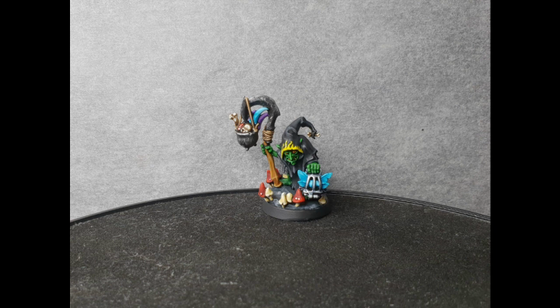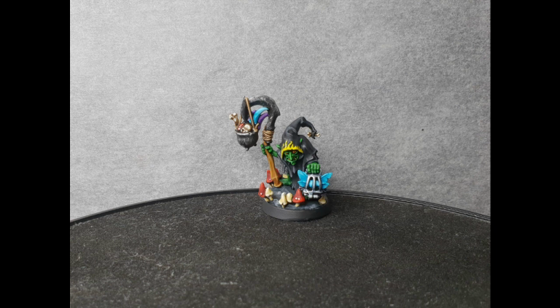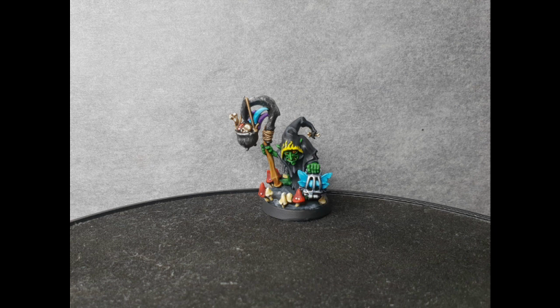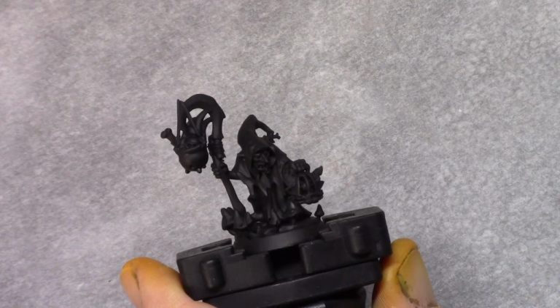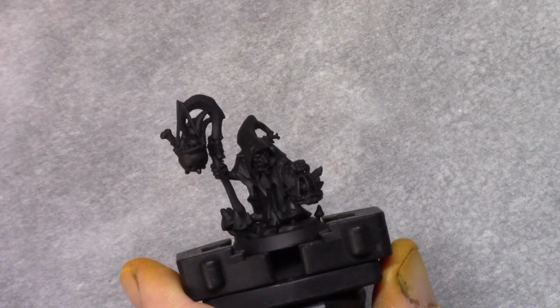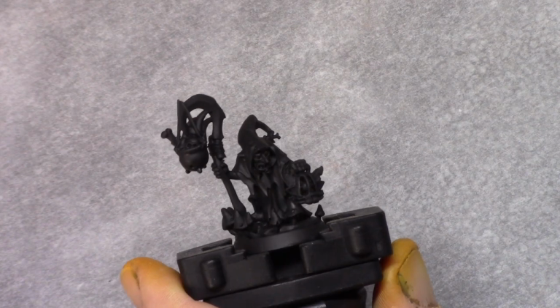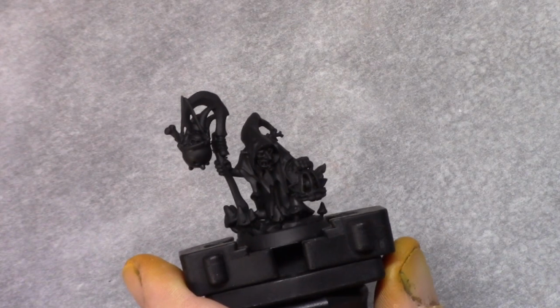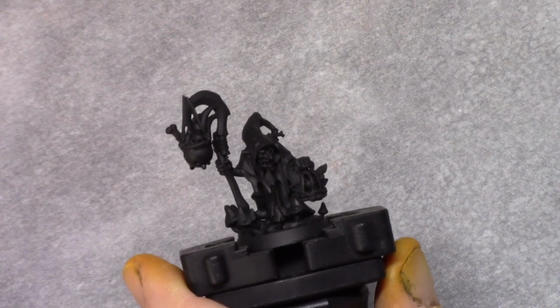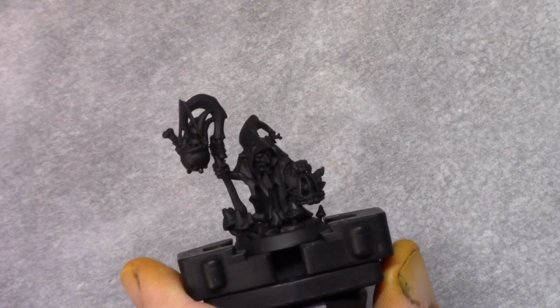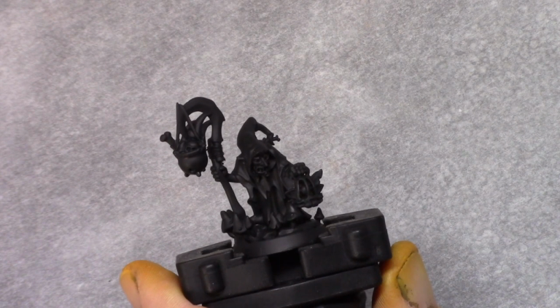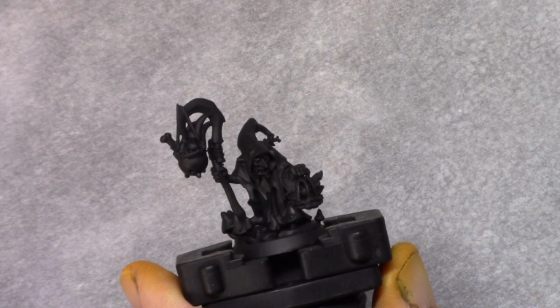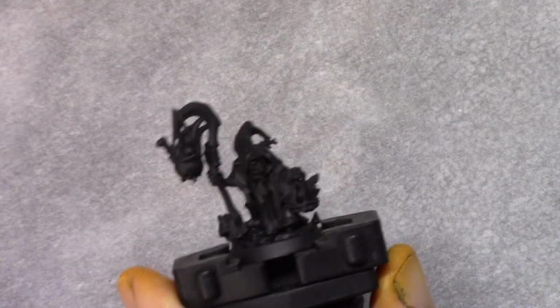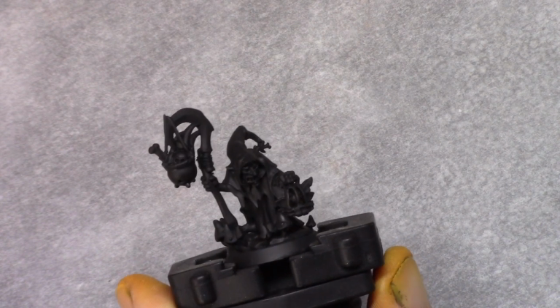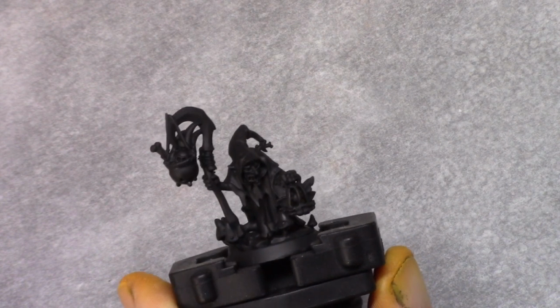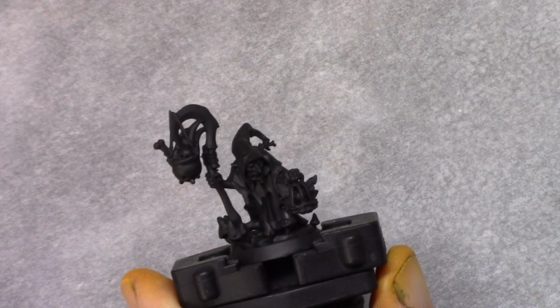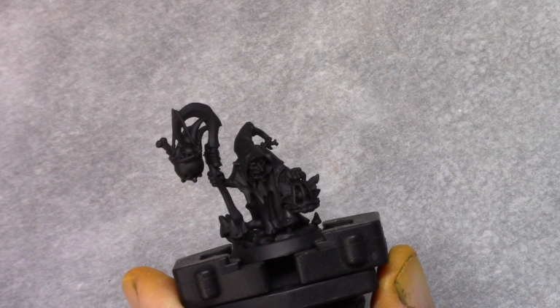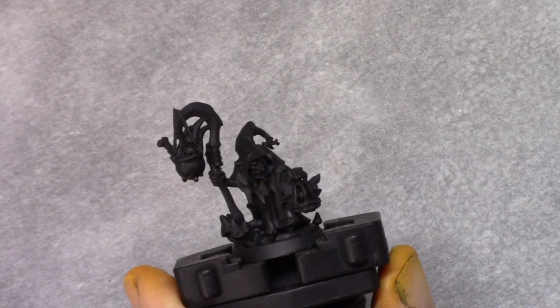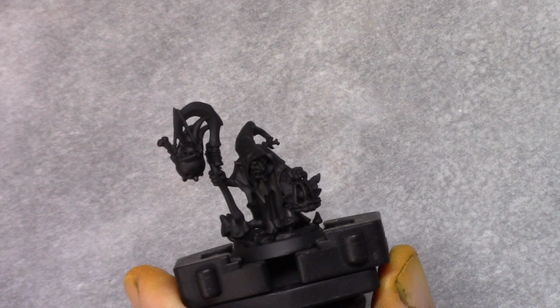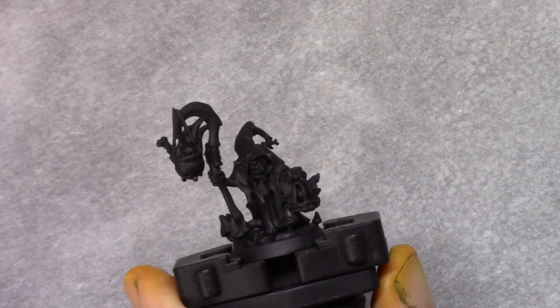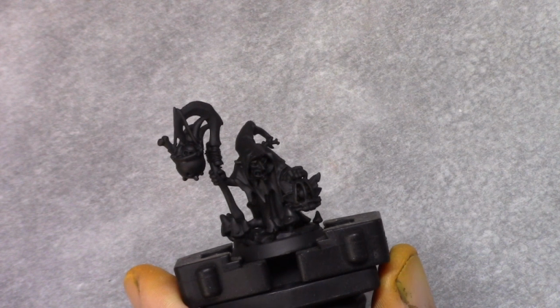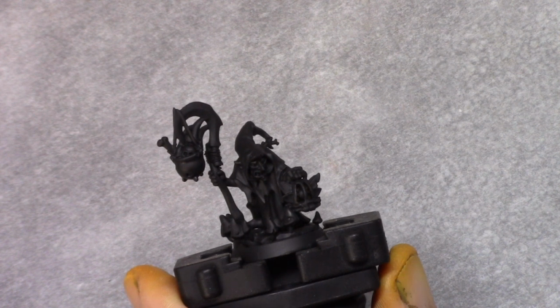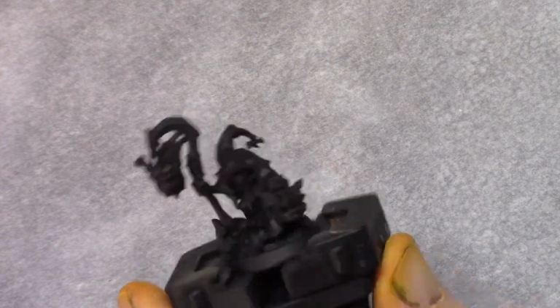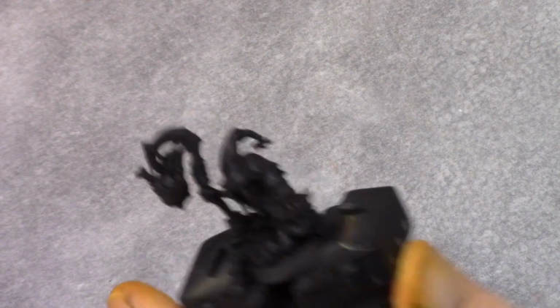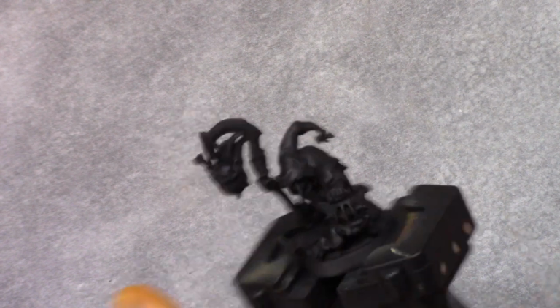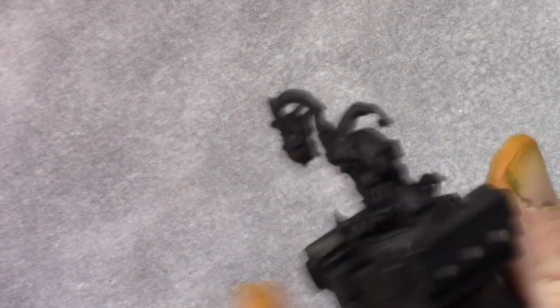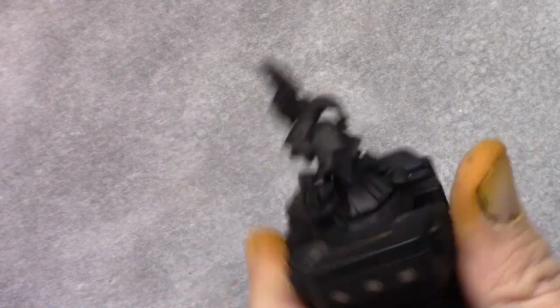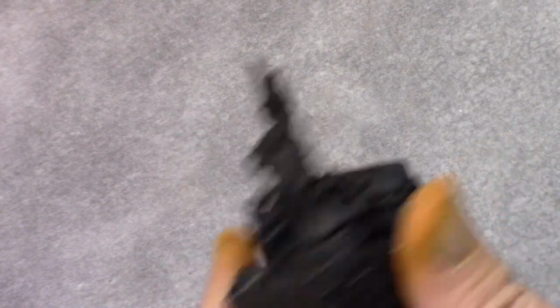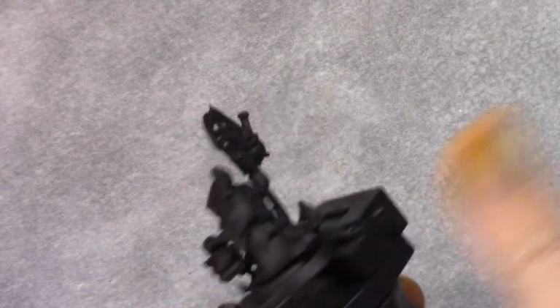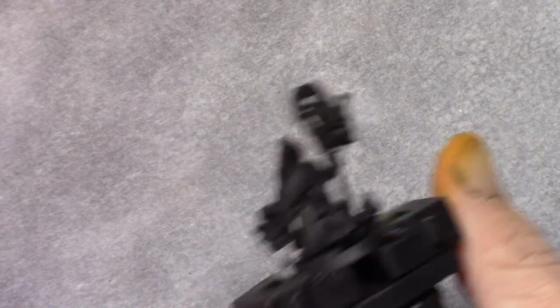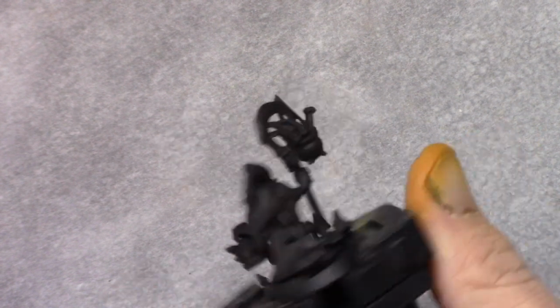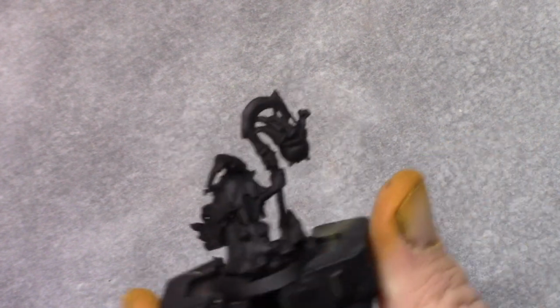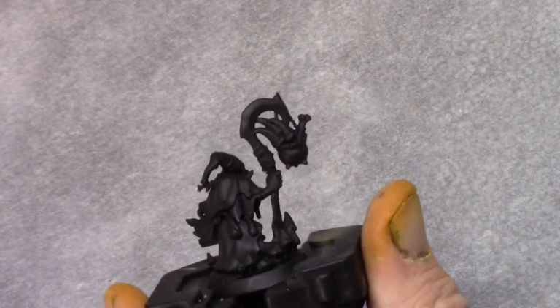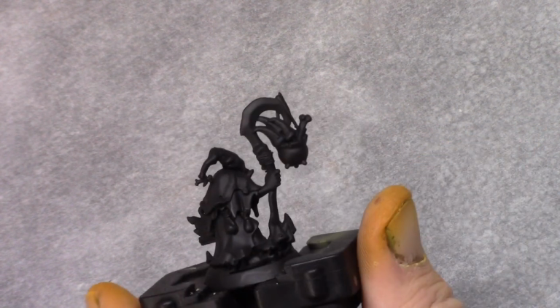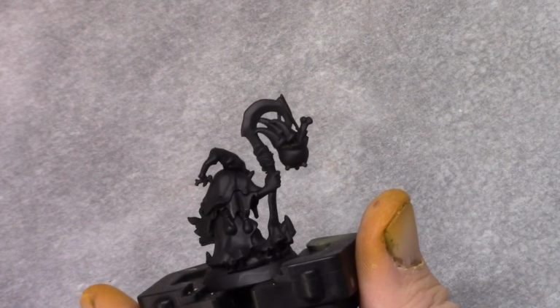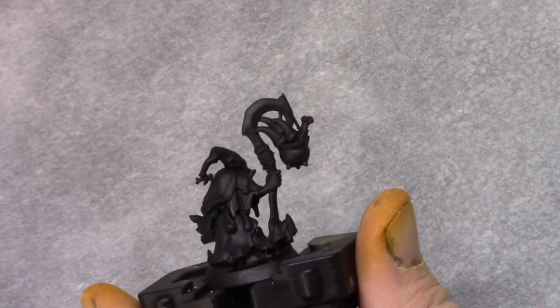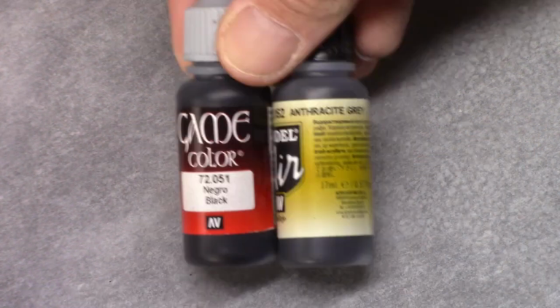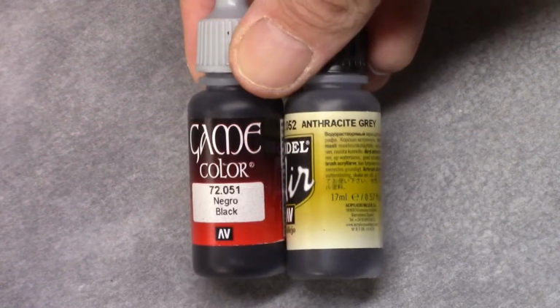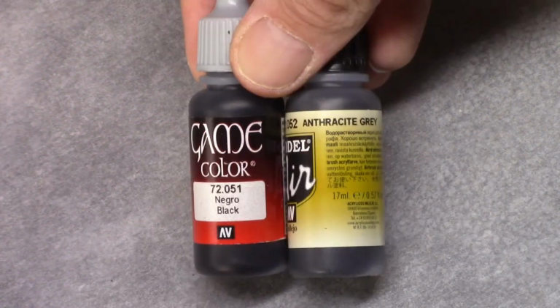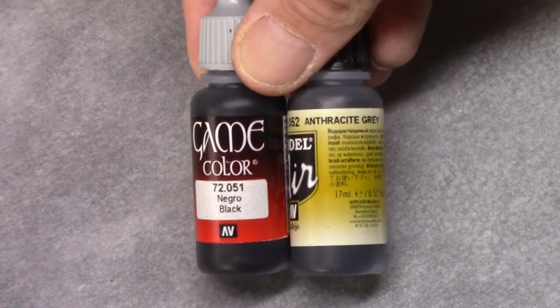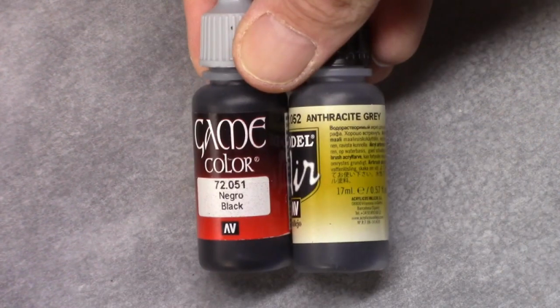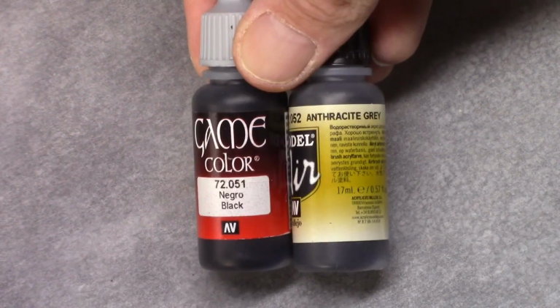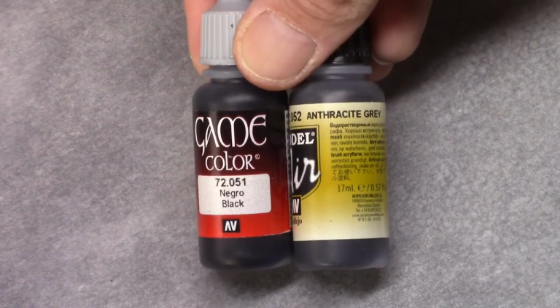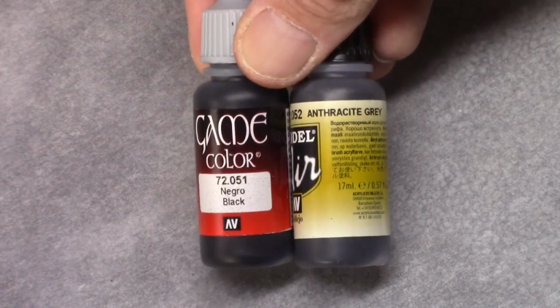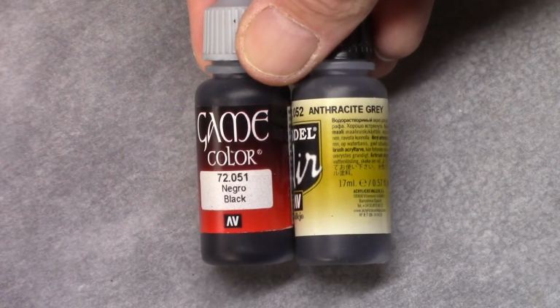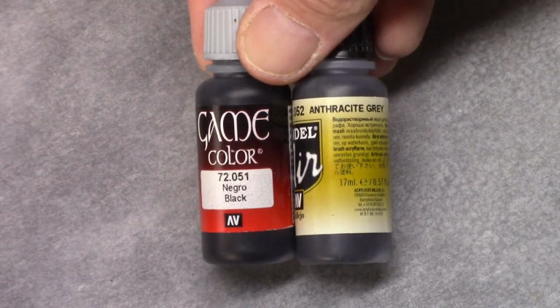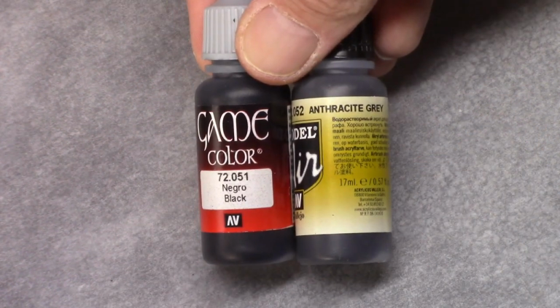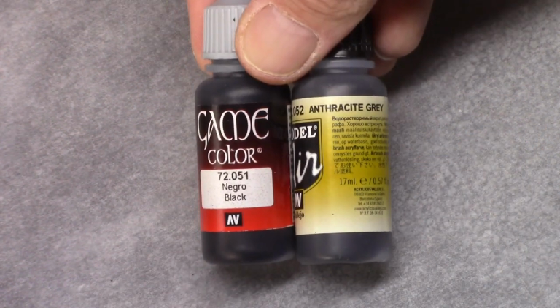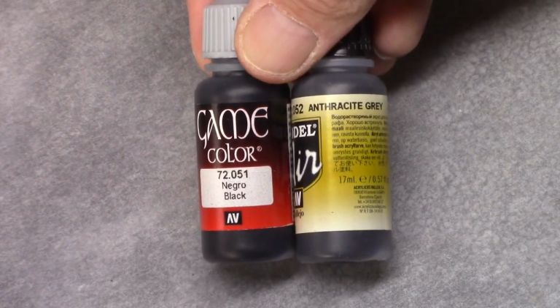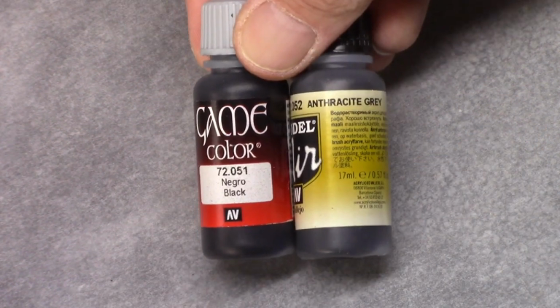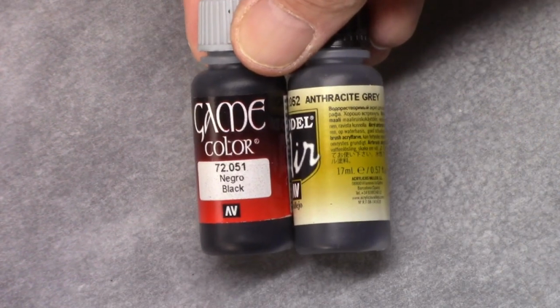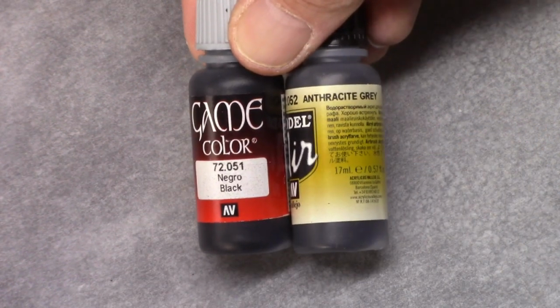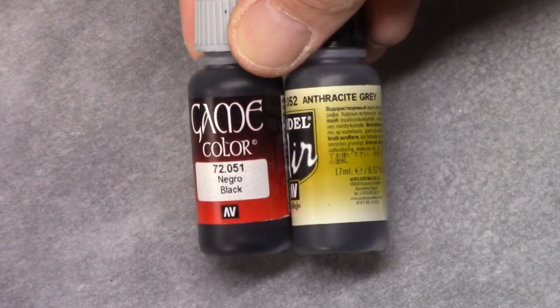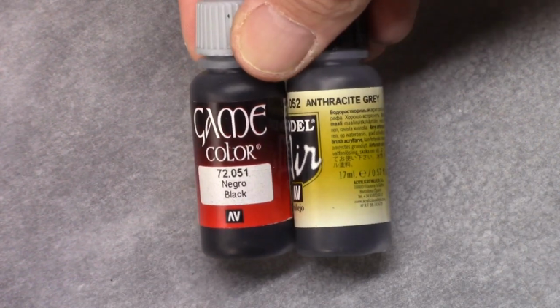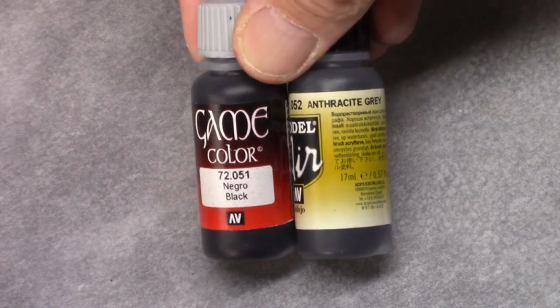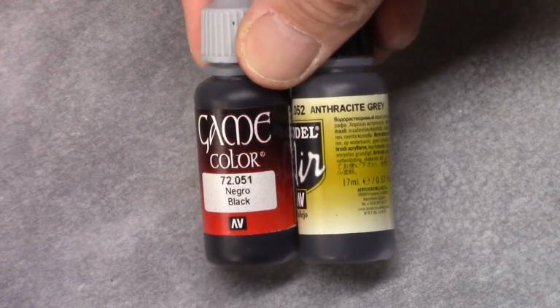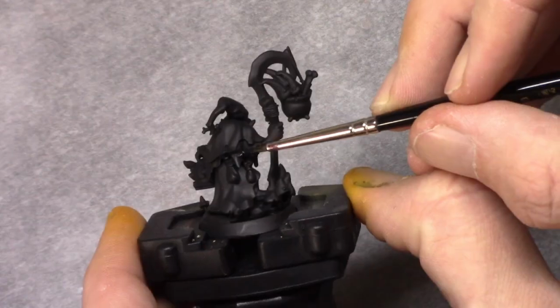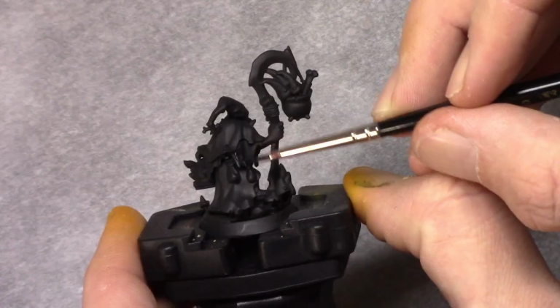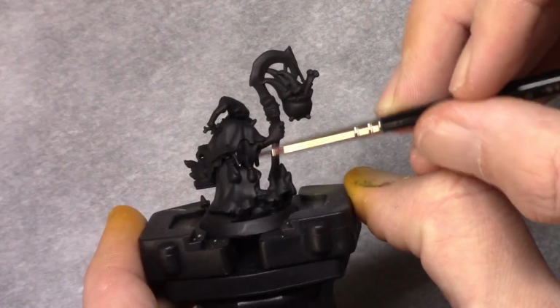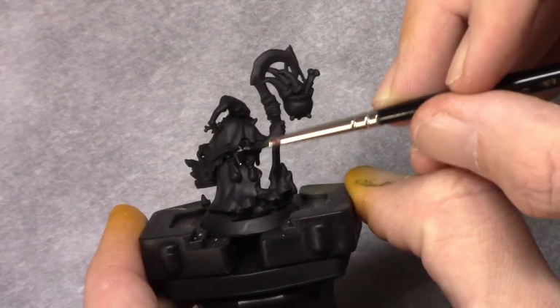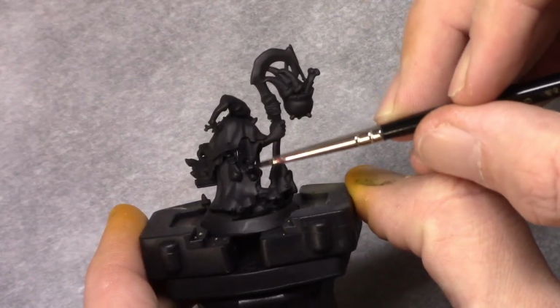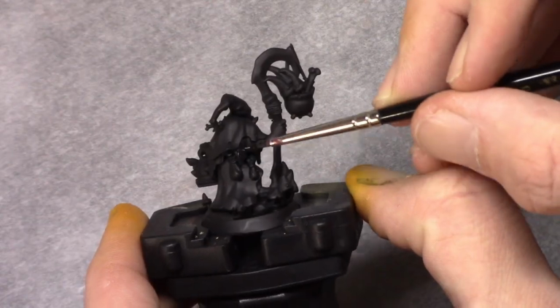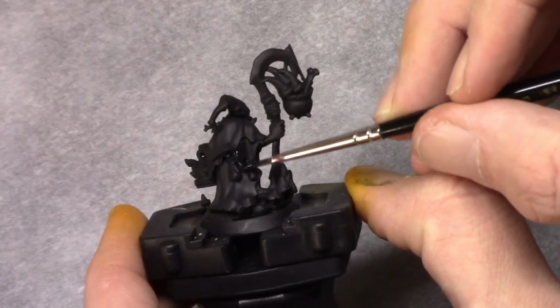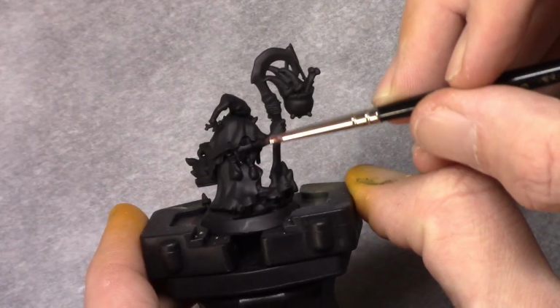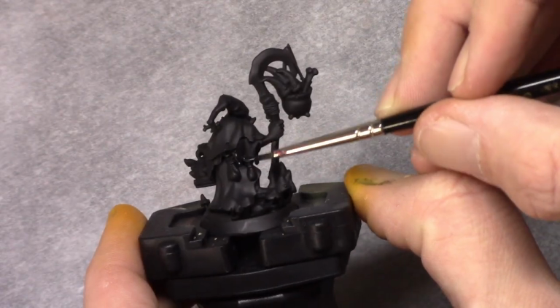Hello and welcome to this video in which I will show you how I painted Saur Bag from the Shade Spire Moody Blank Rods.